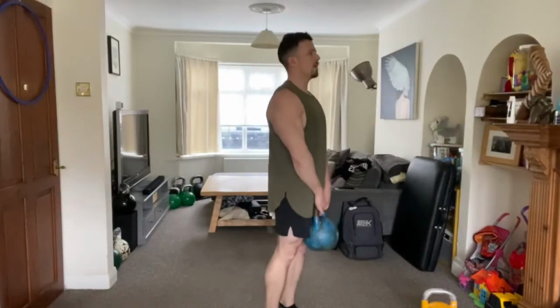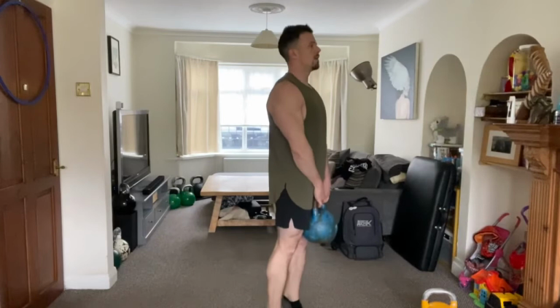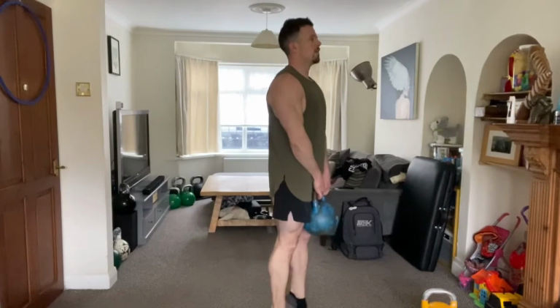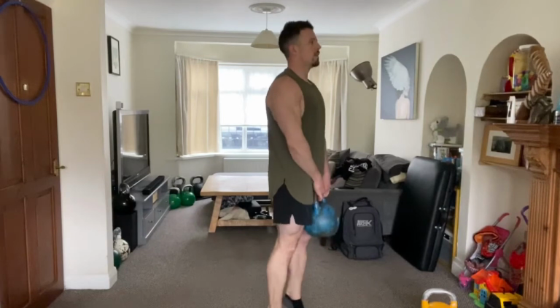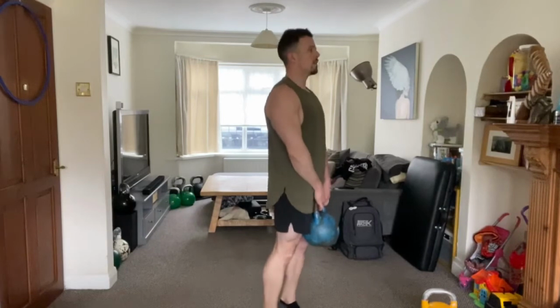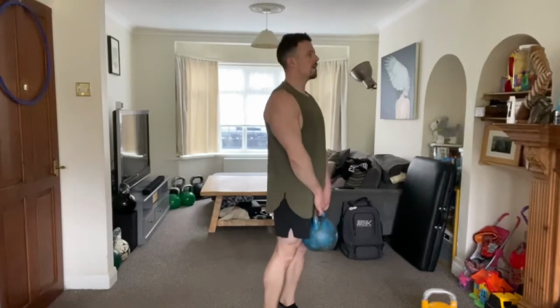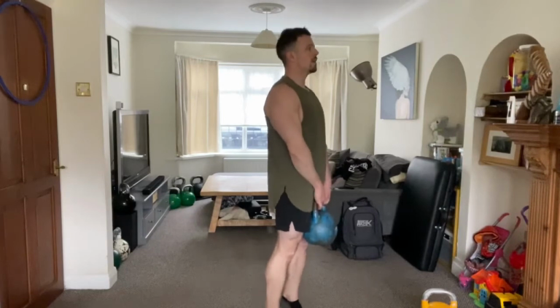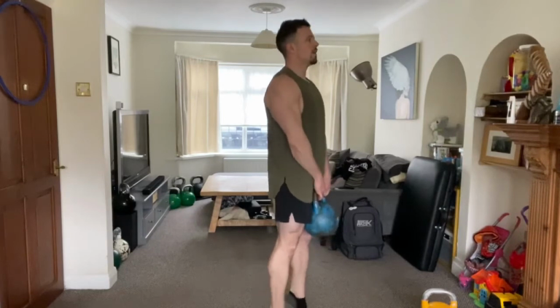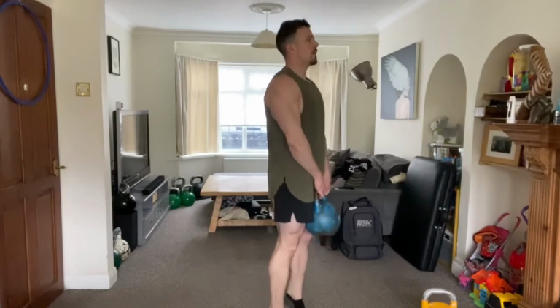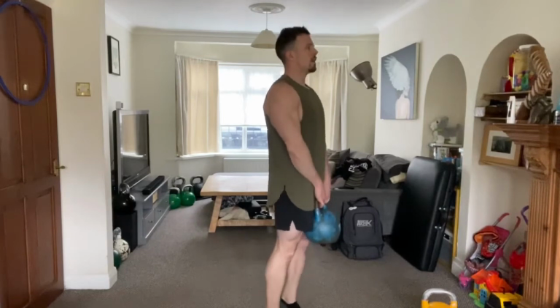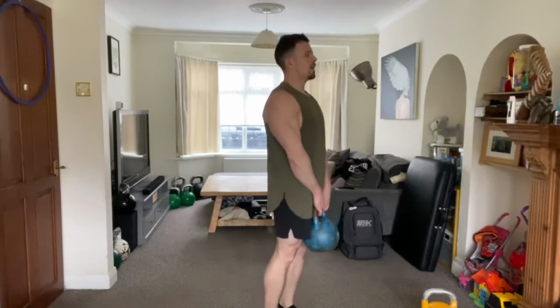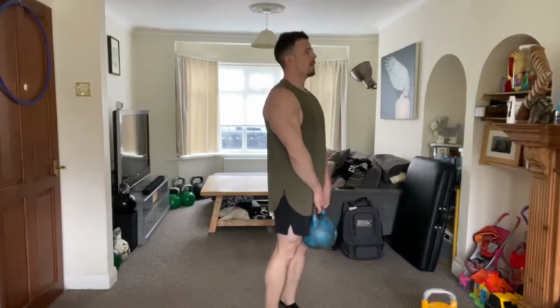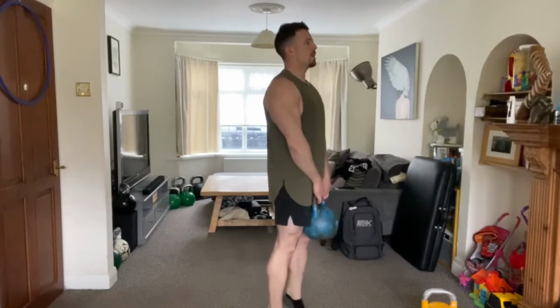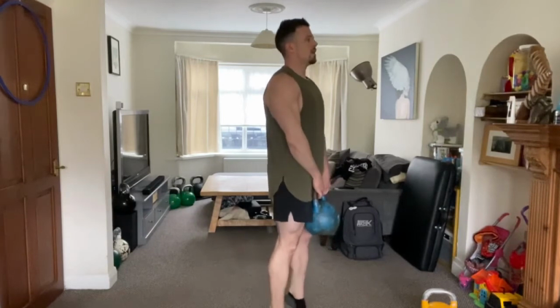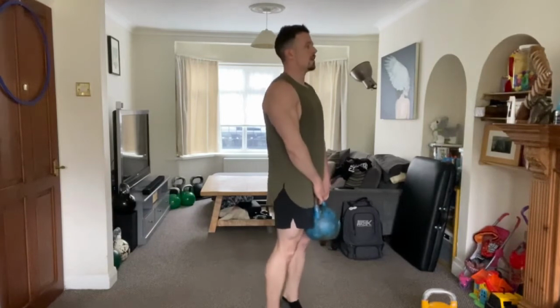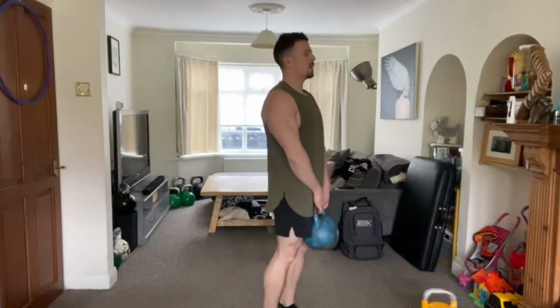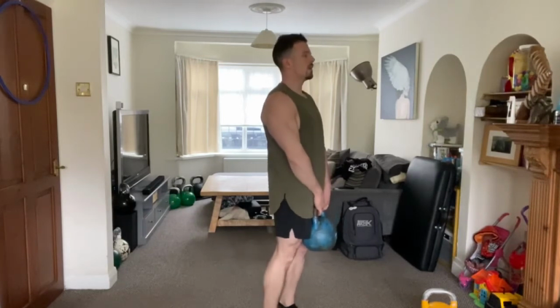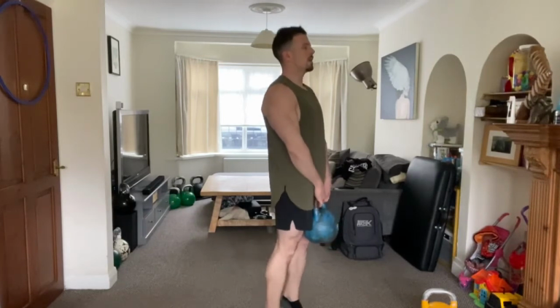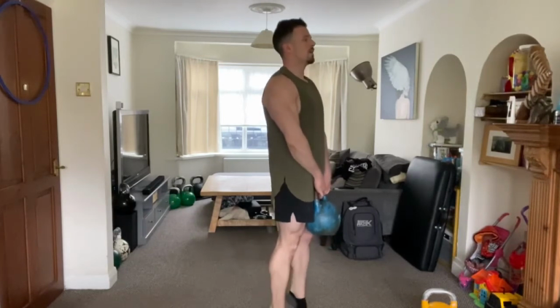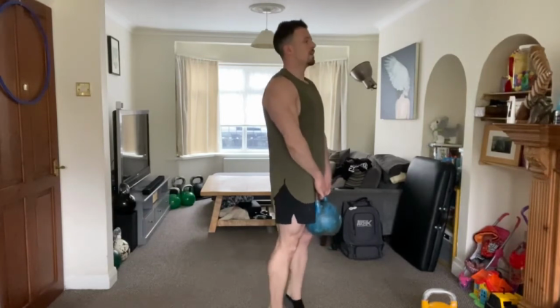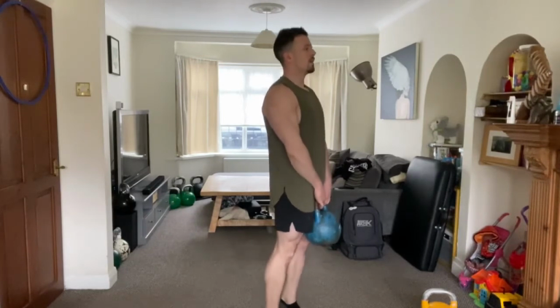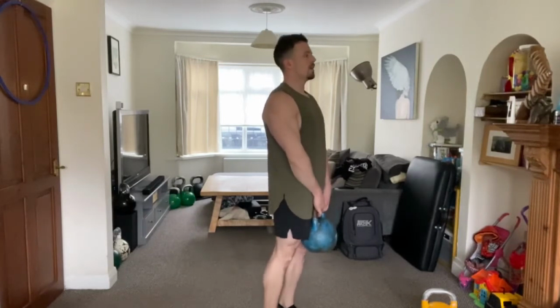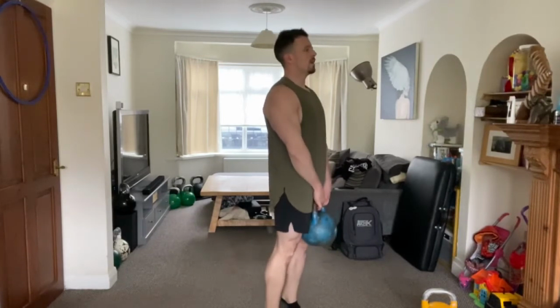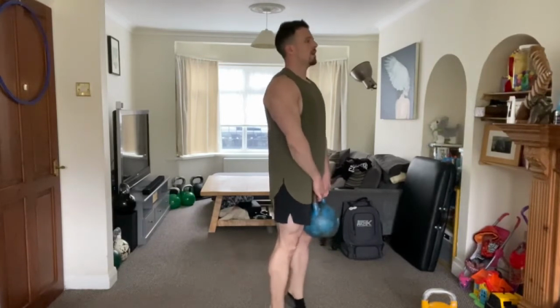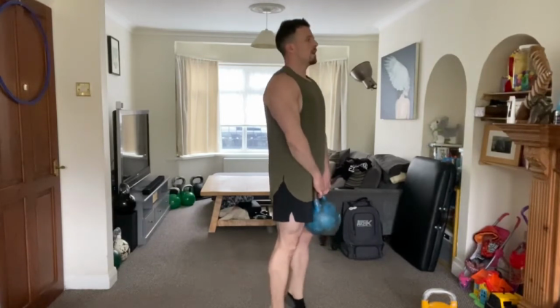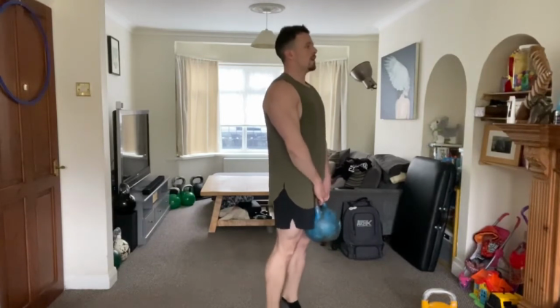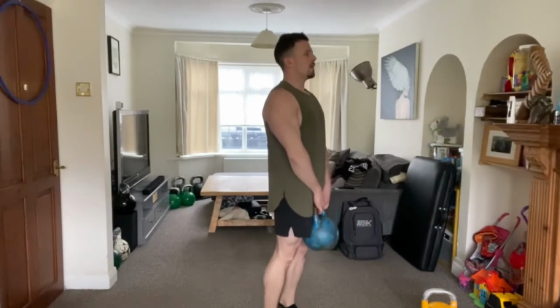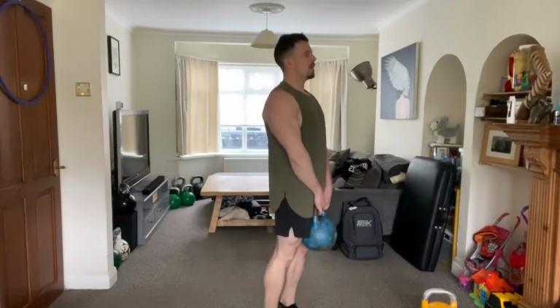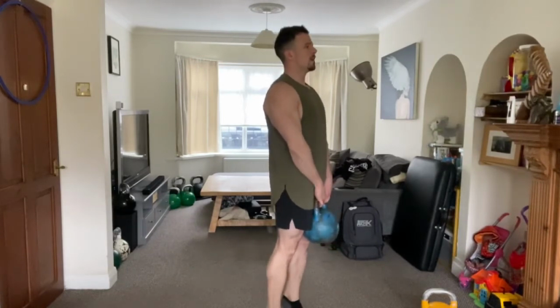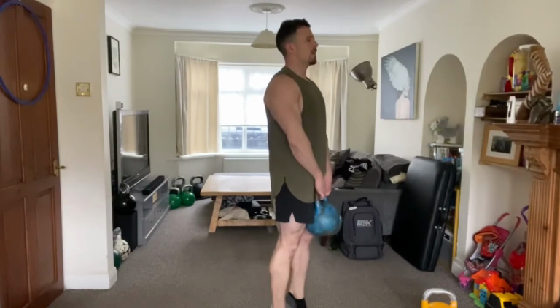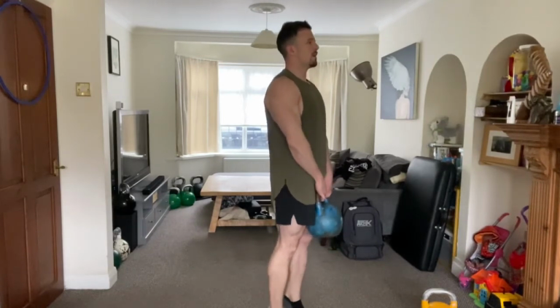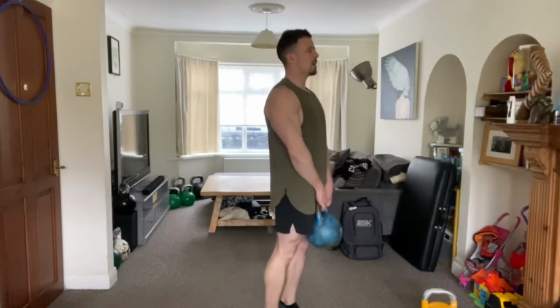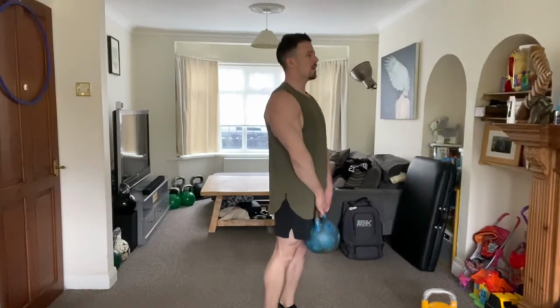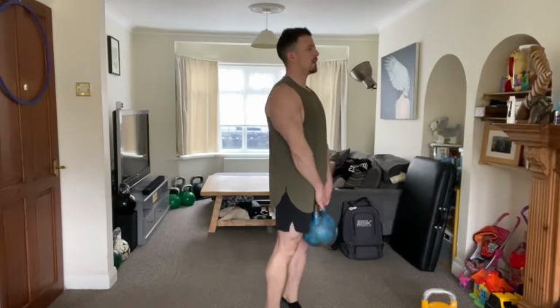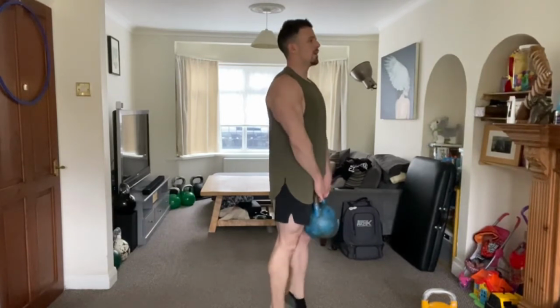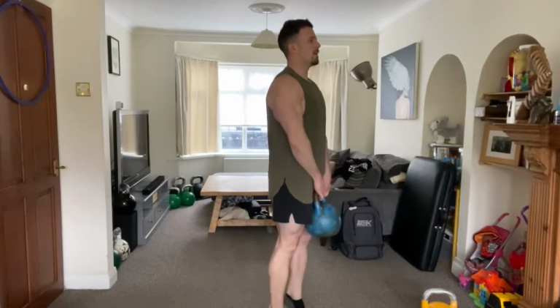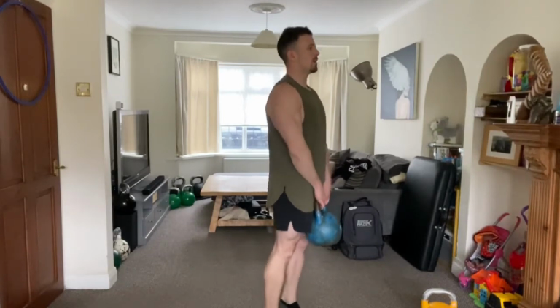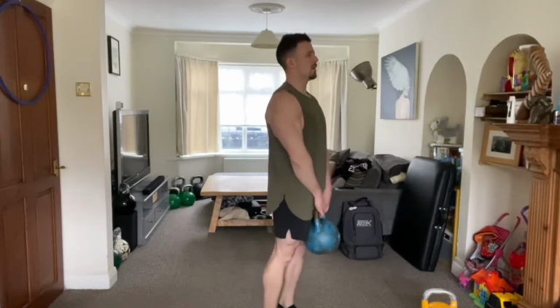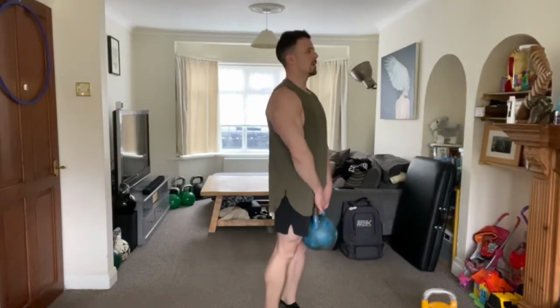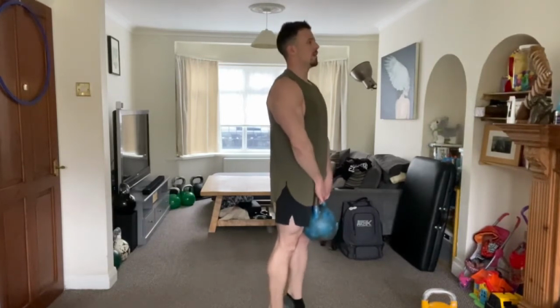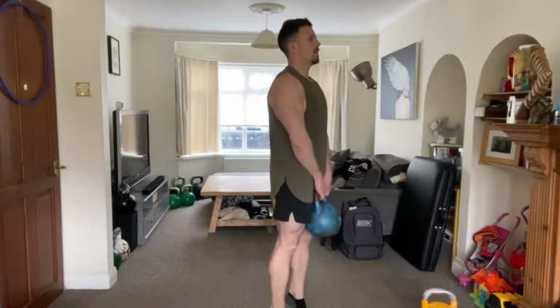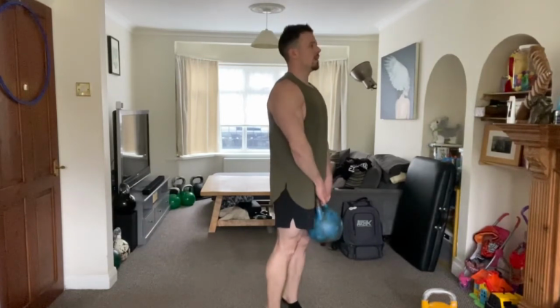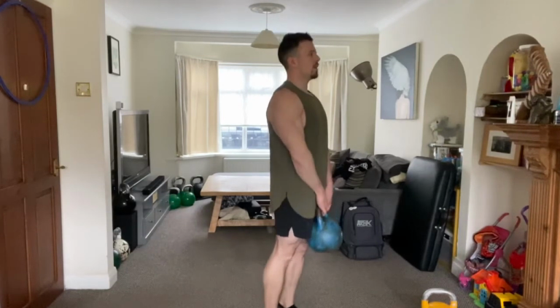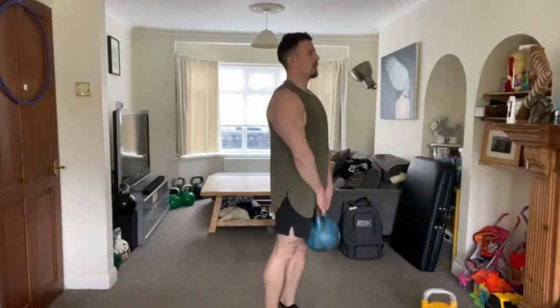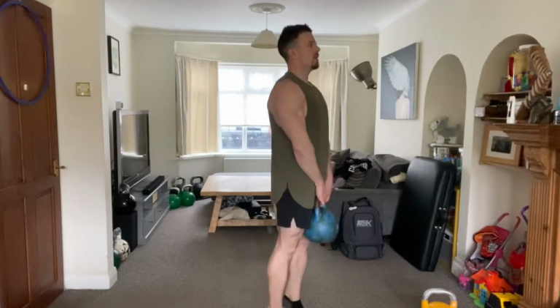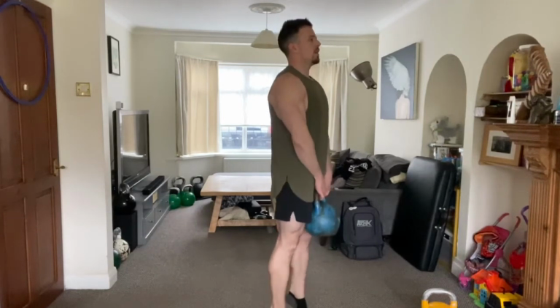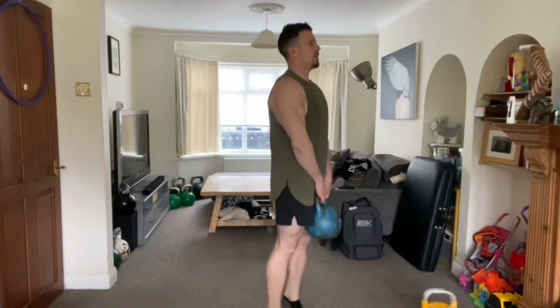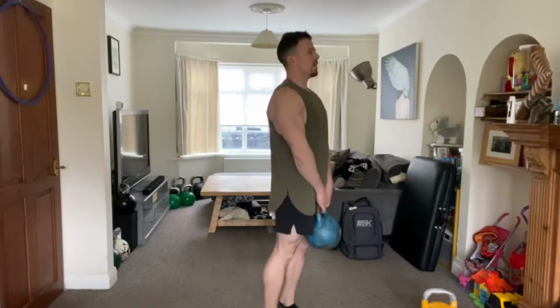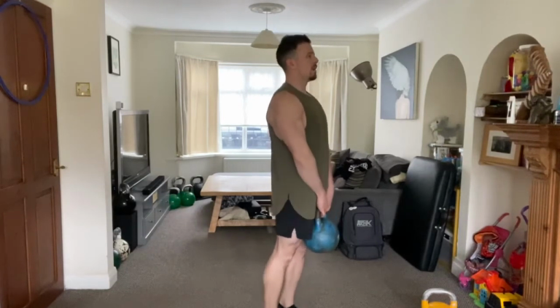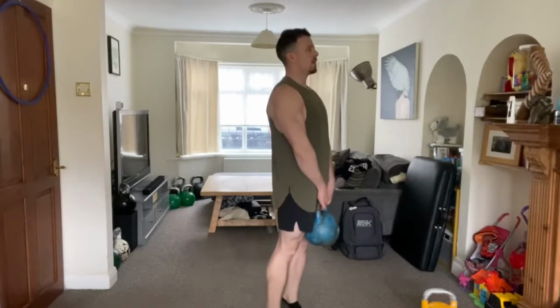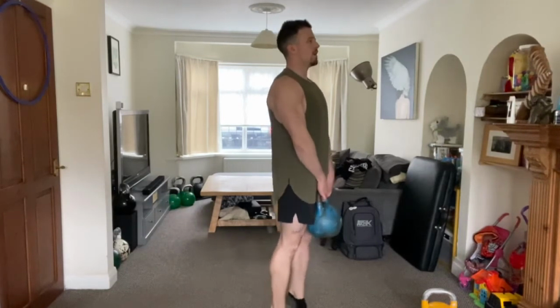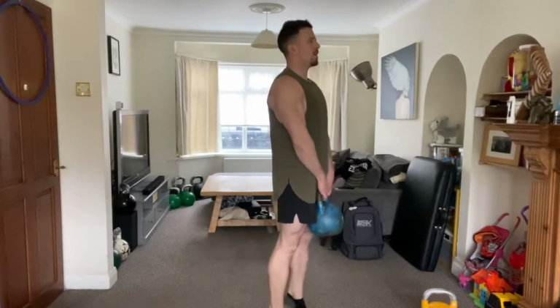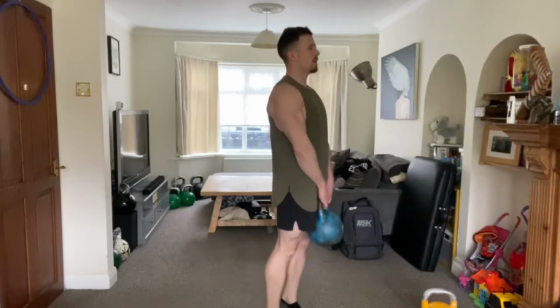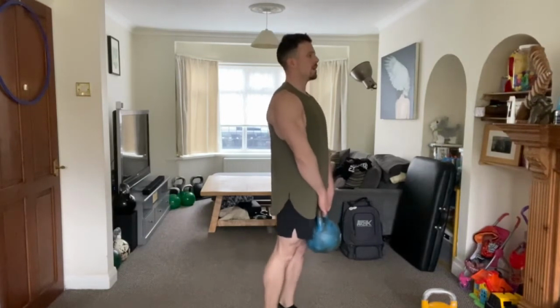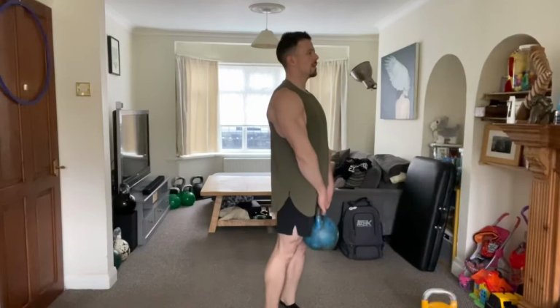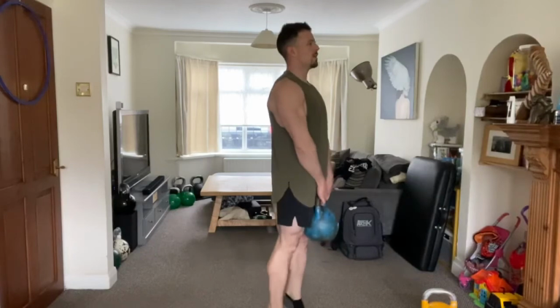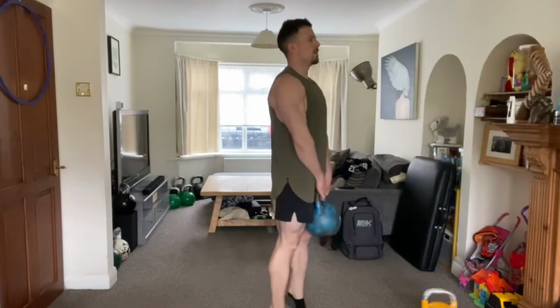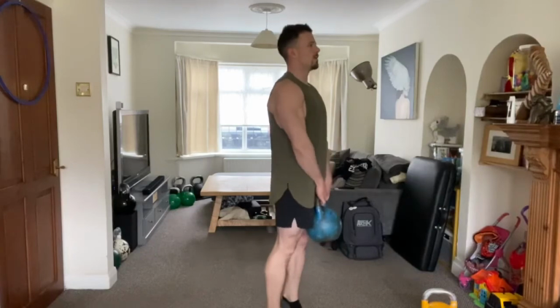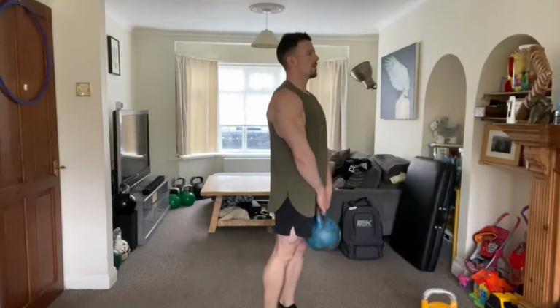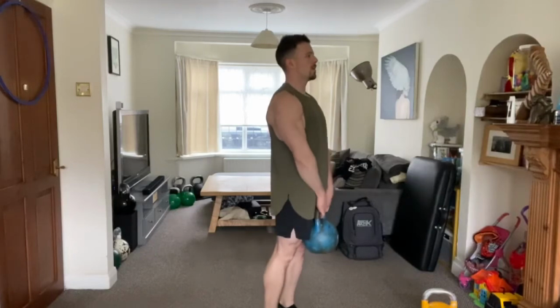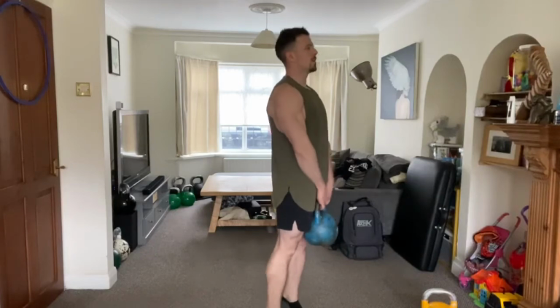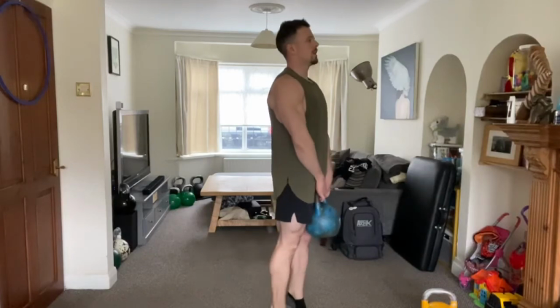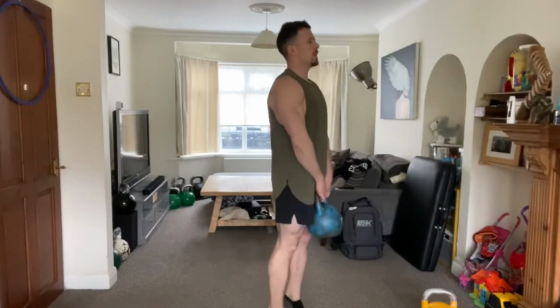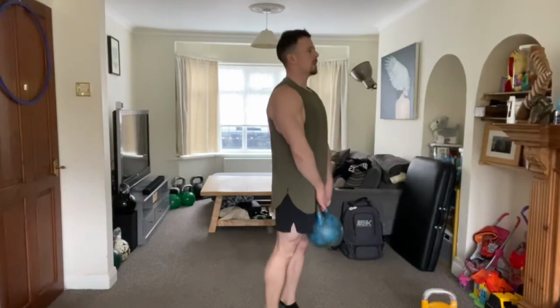Finally, I went into some calf raises with the kettlebell to make sure that my calves and ankles were nicely warmed up.